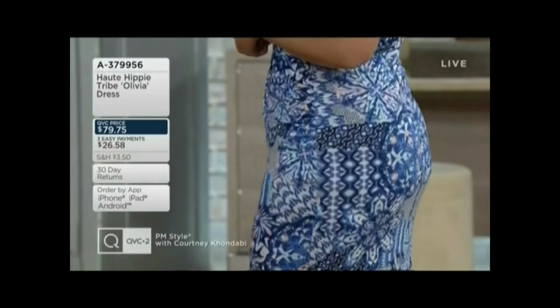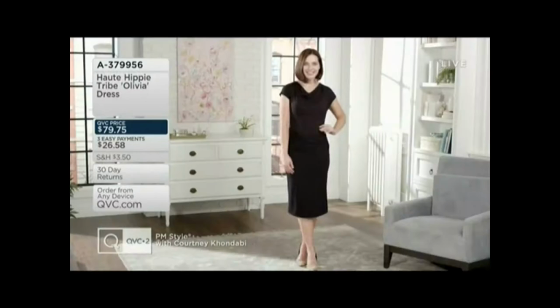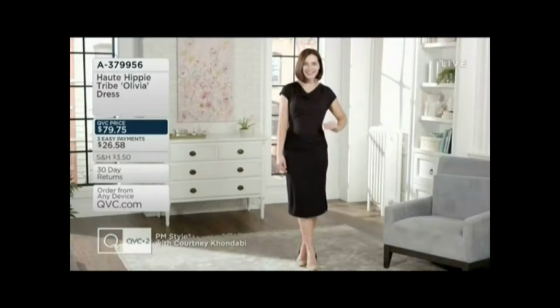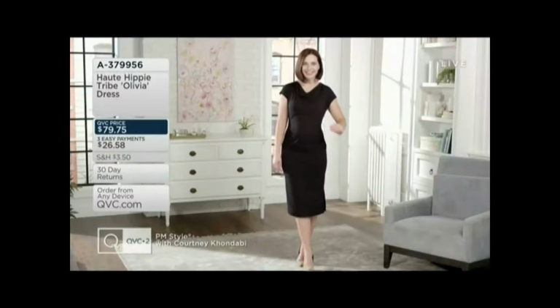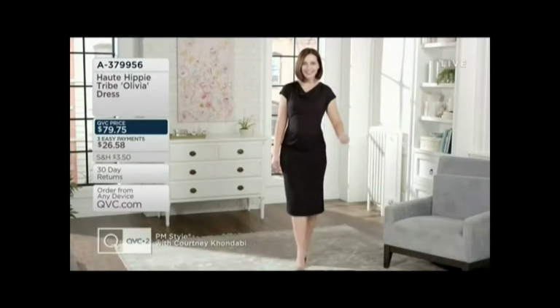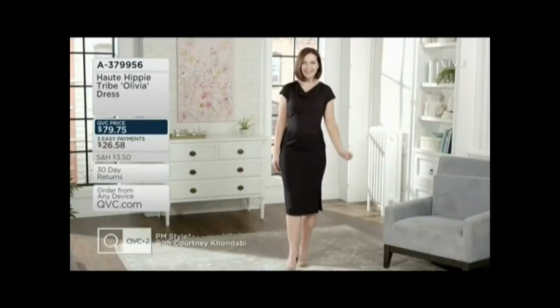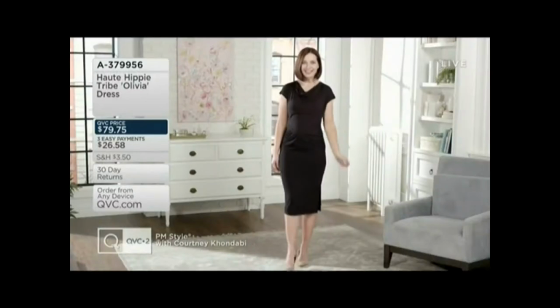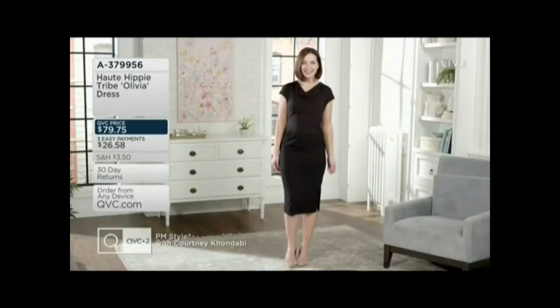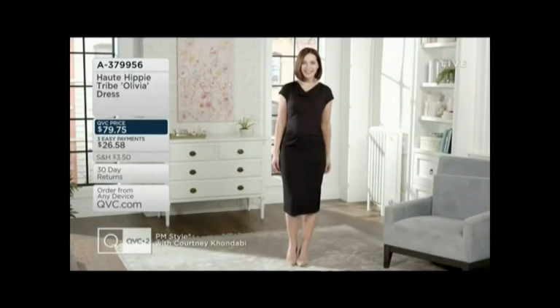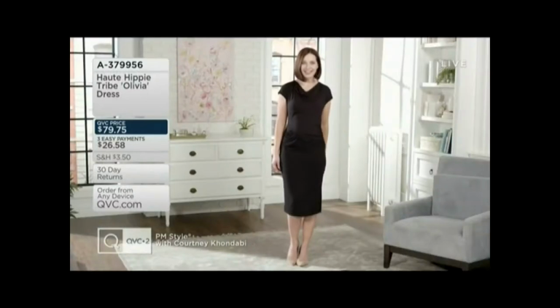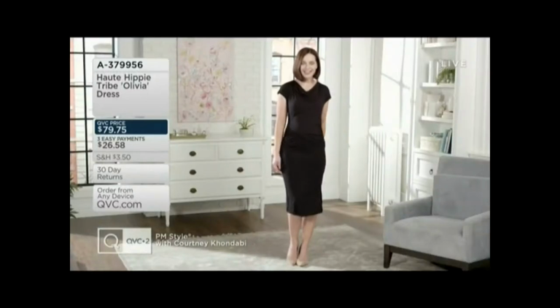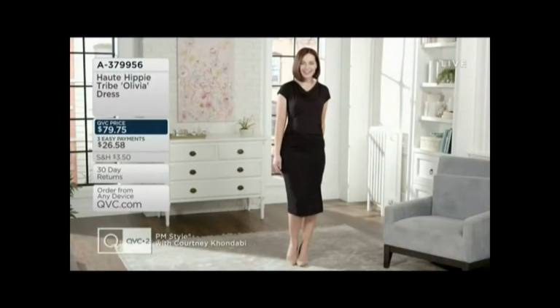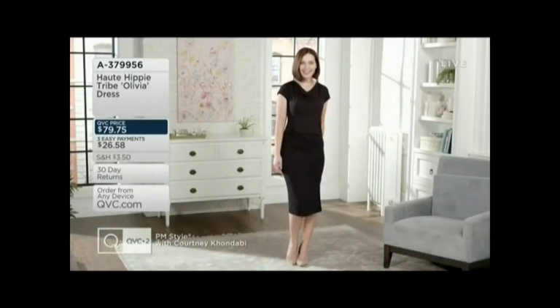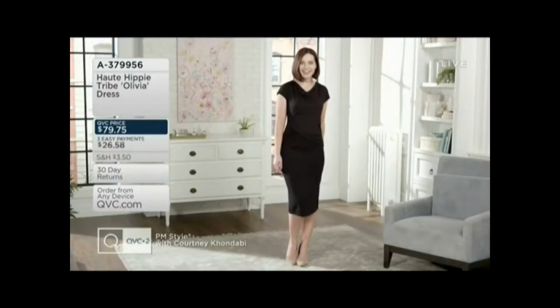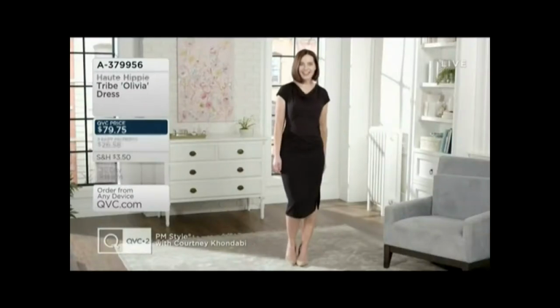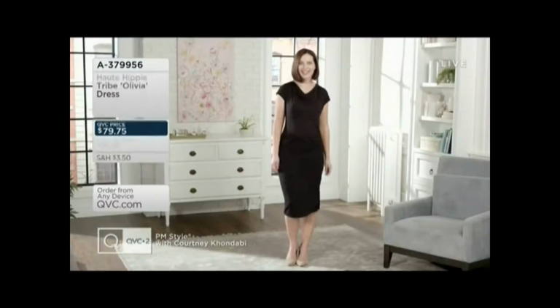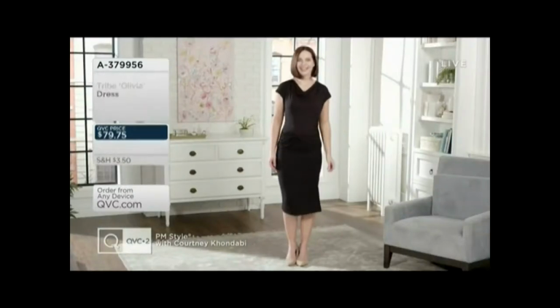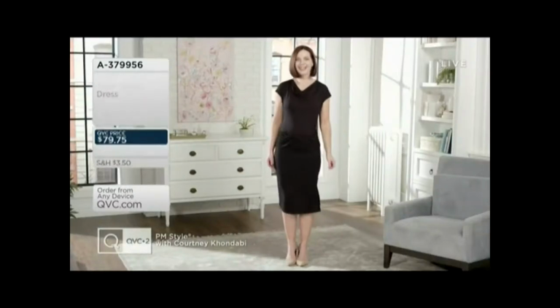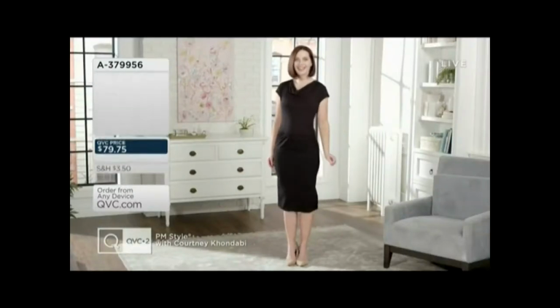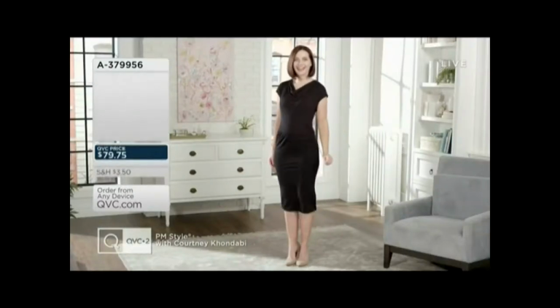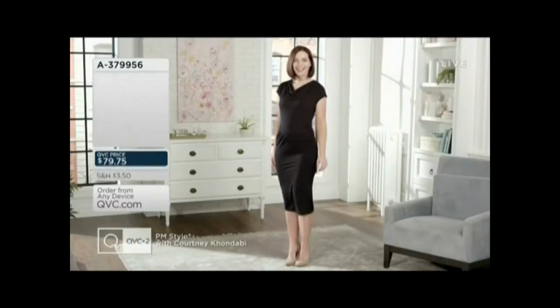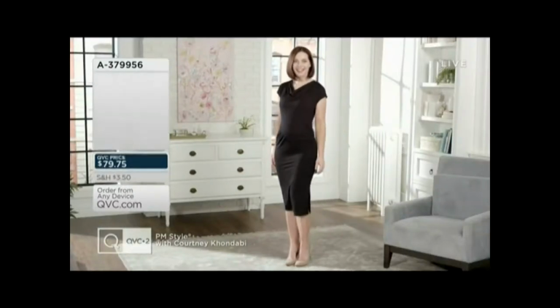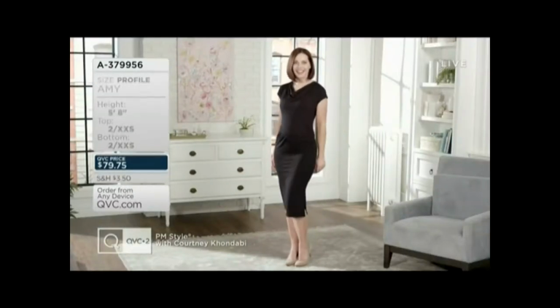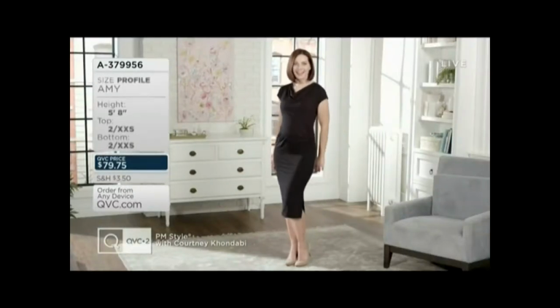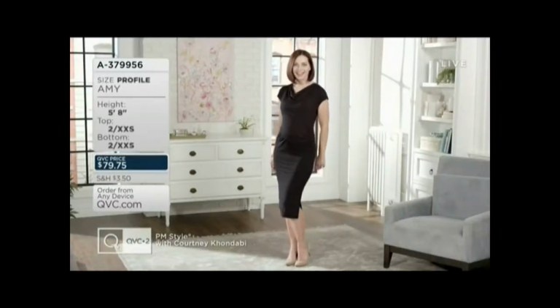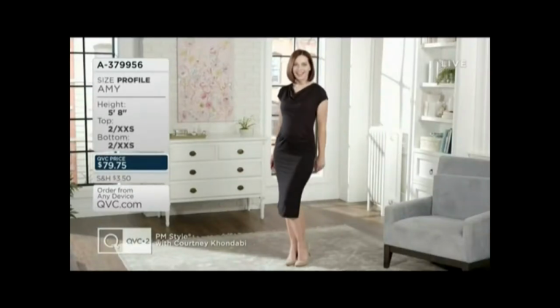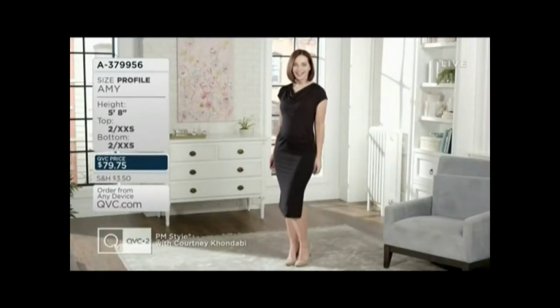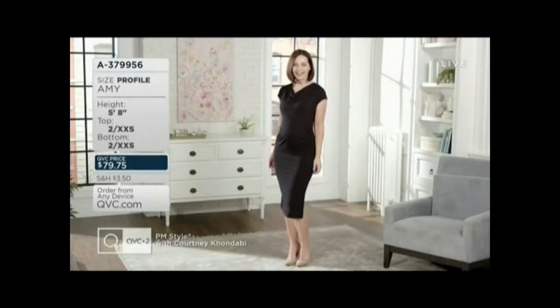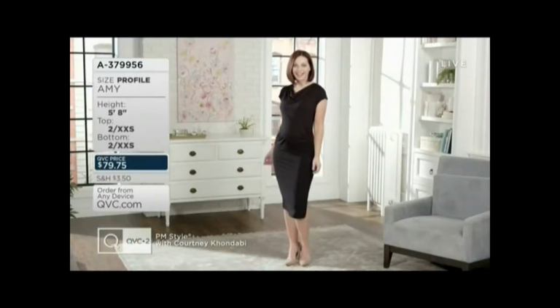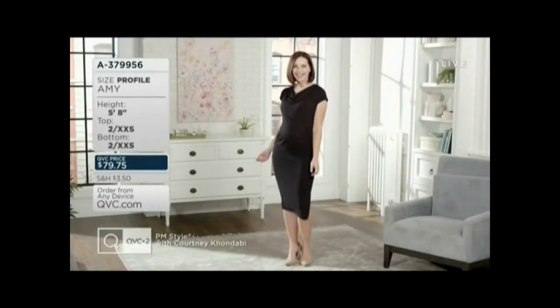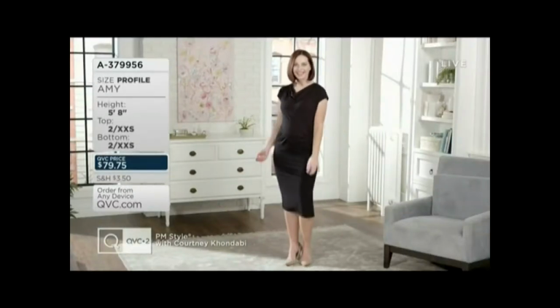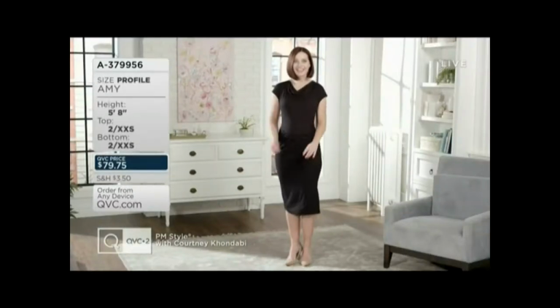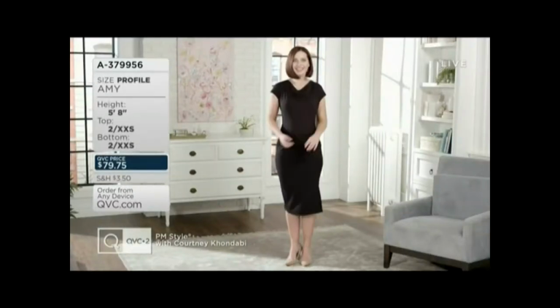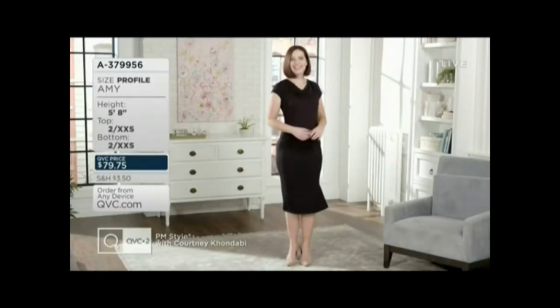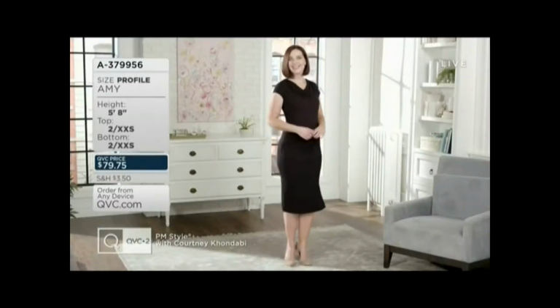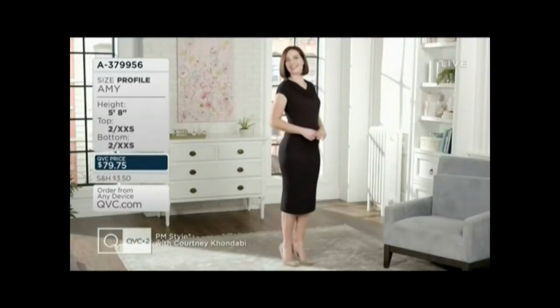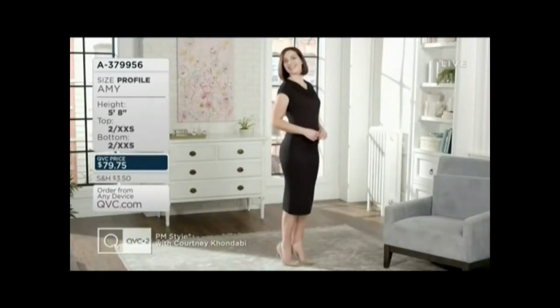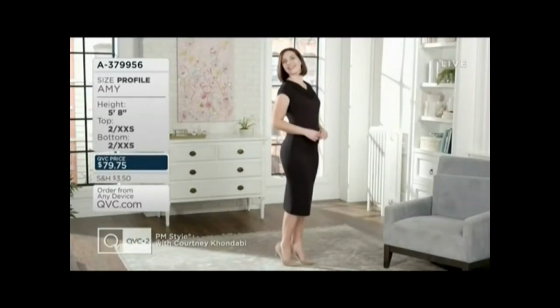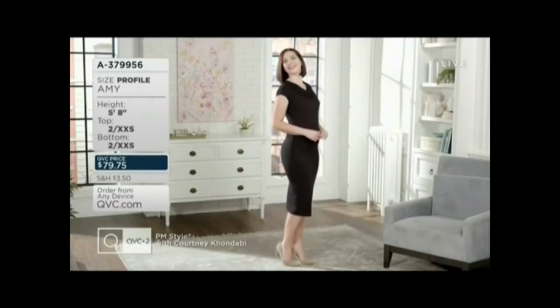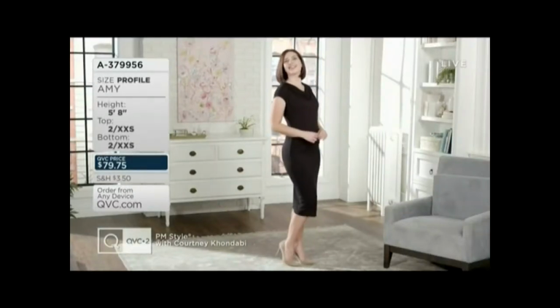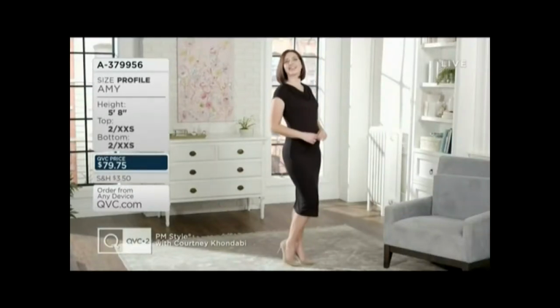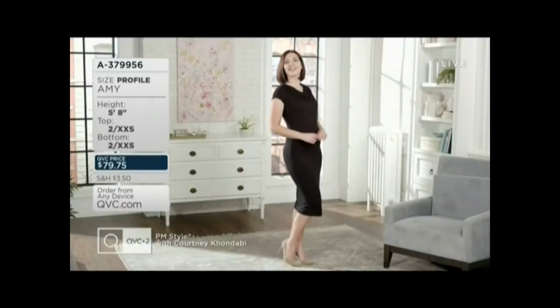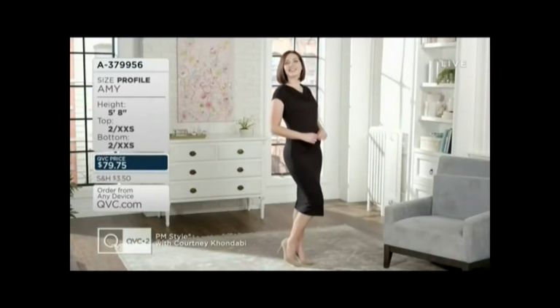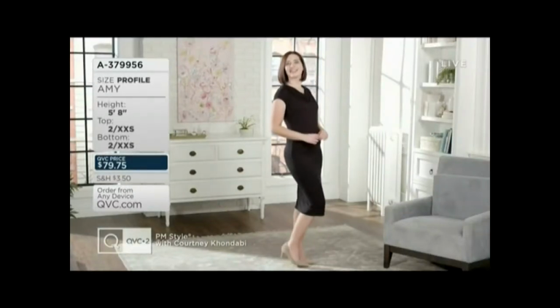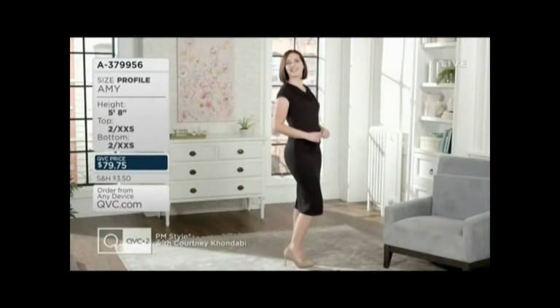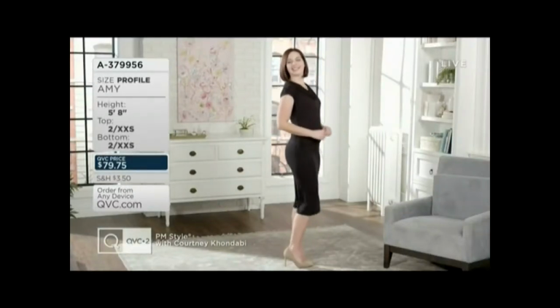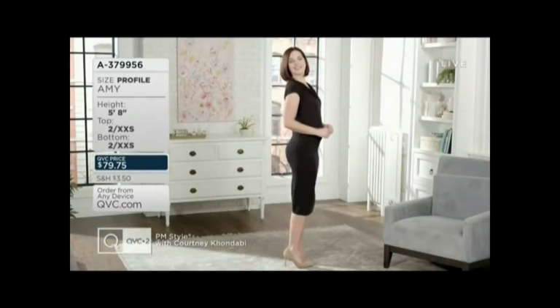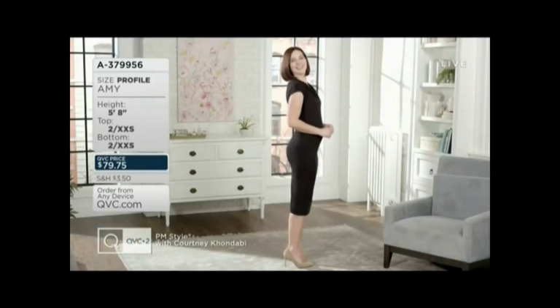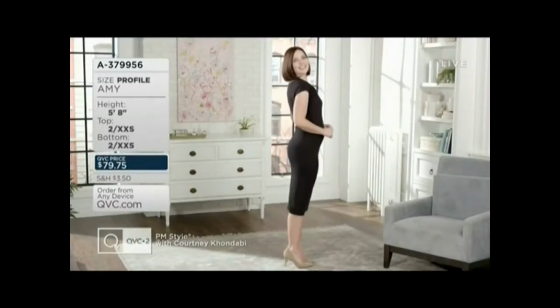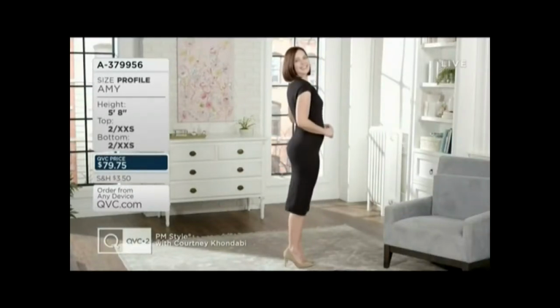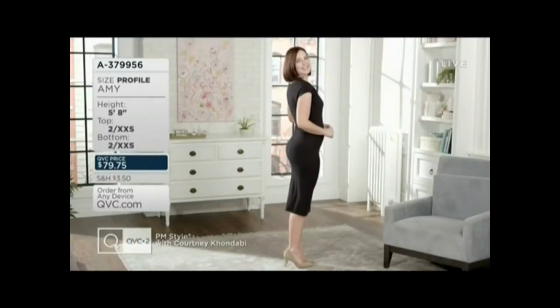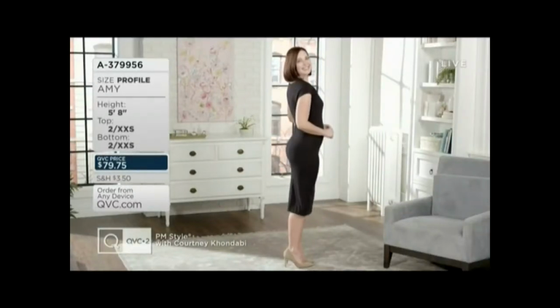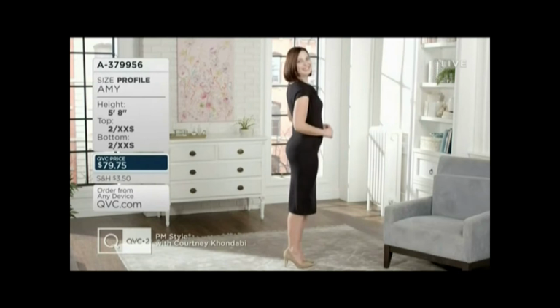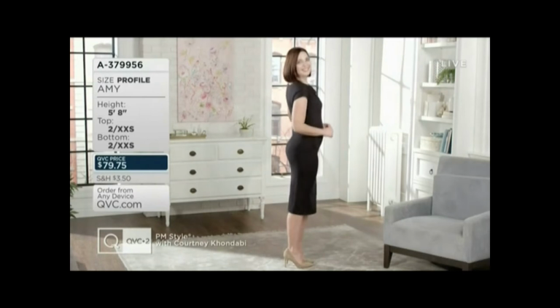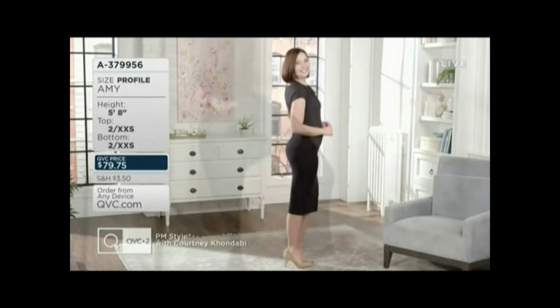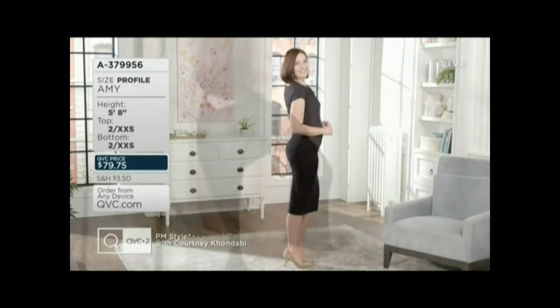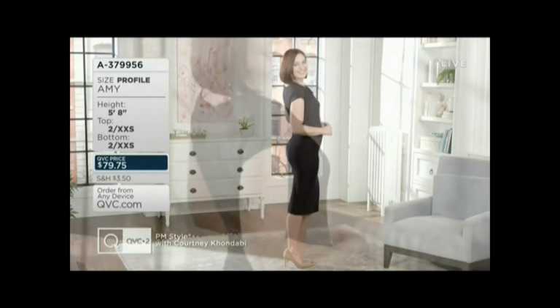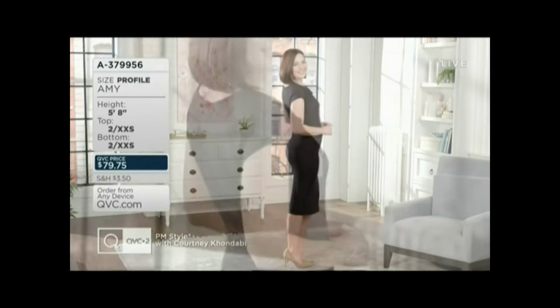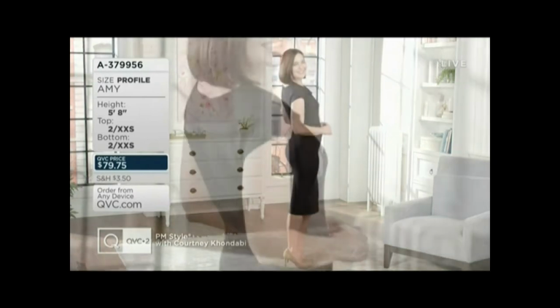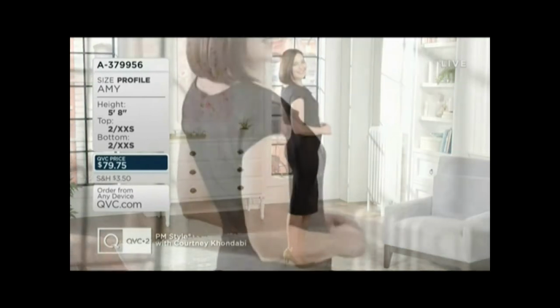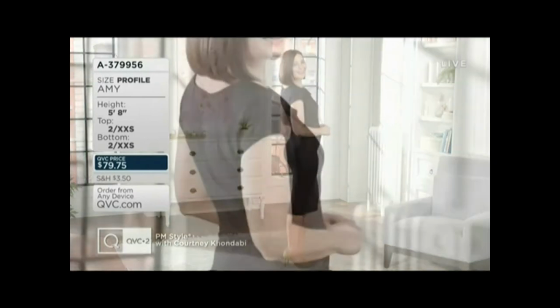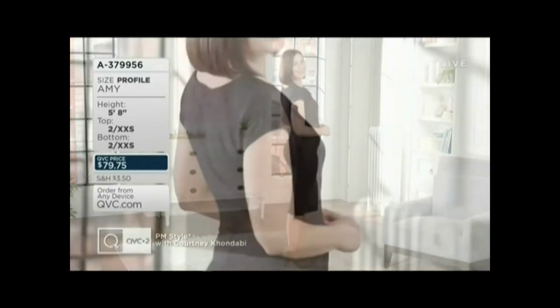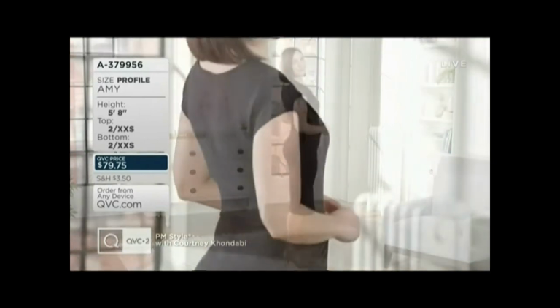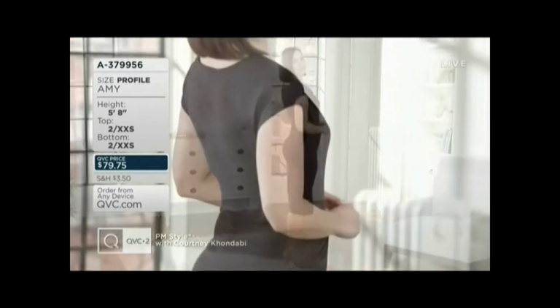Stunning. However, we are limited. Now, Amy's 5'8", and she's wearing the extra extra small.